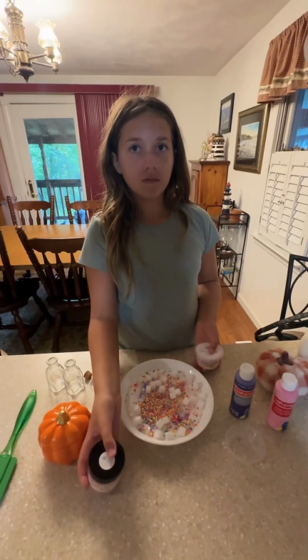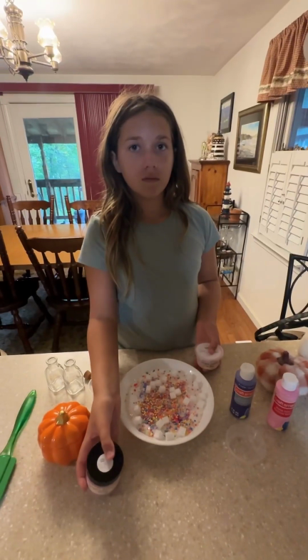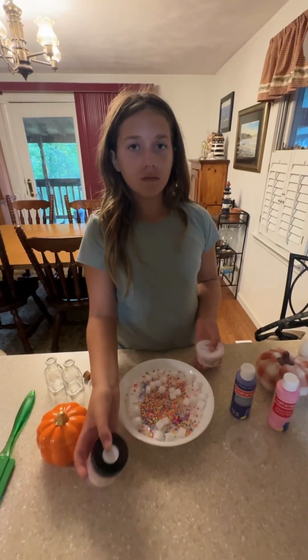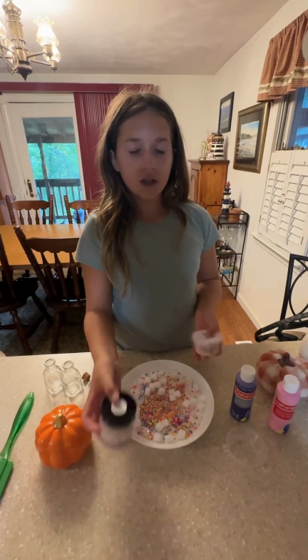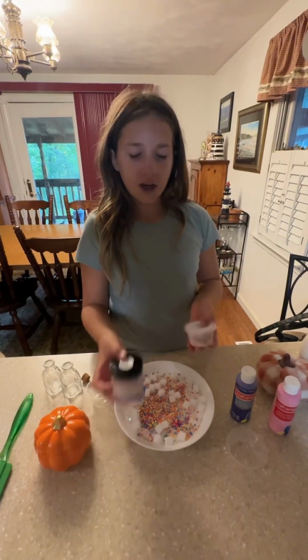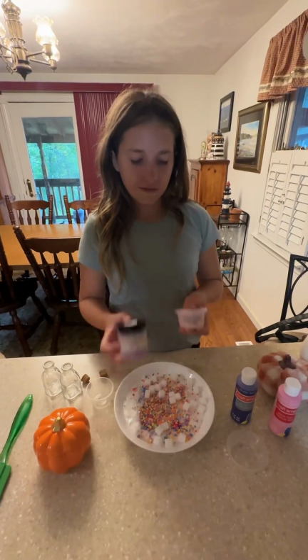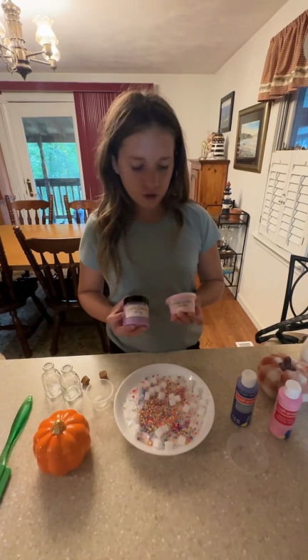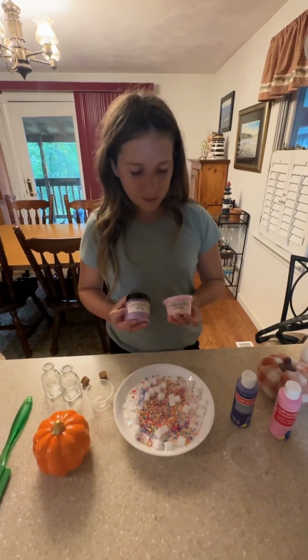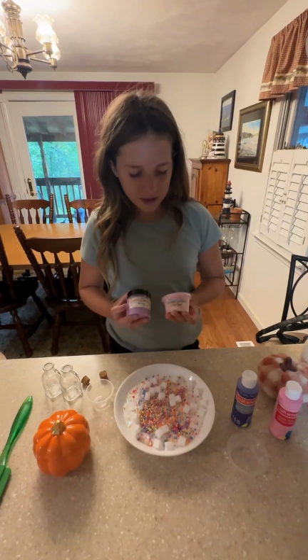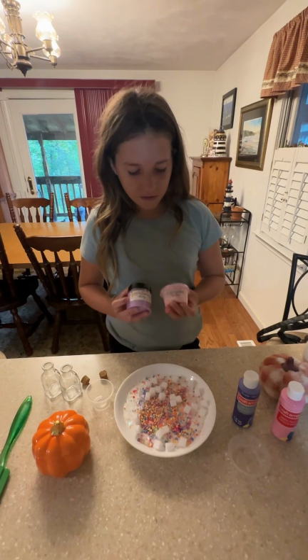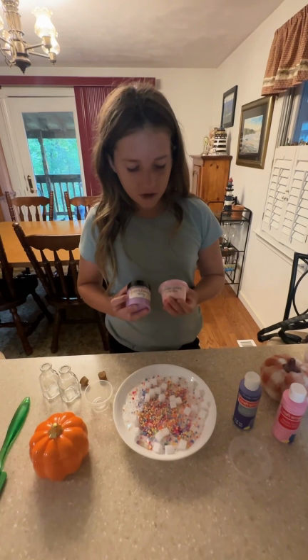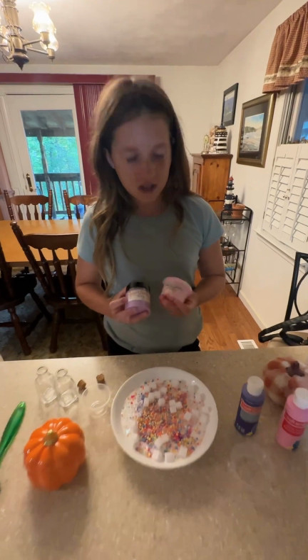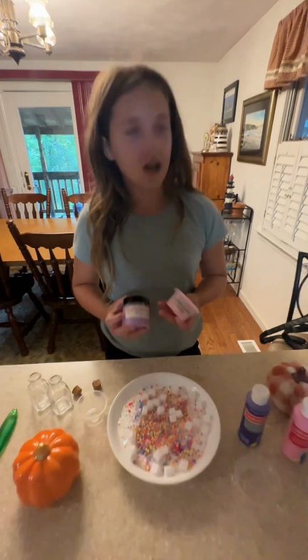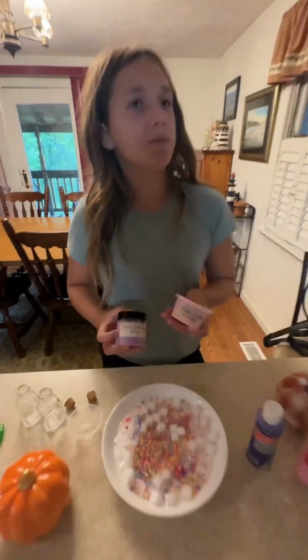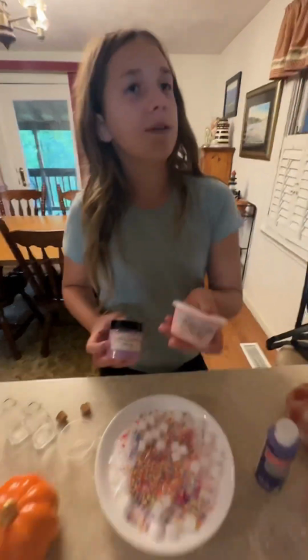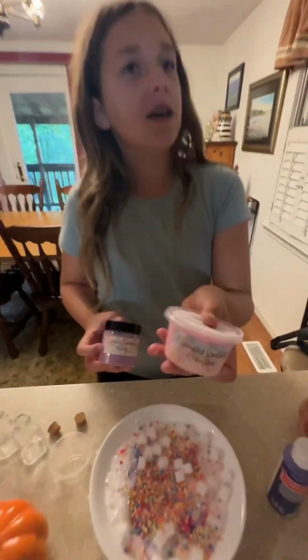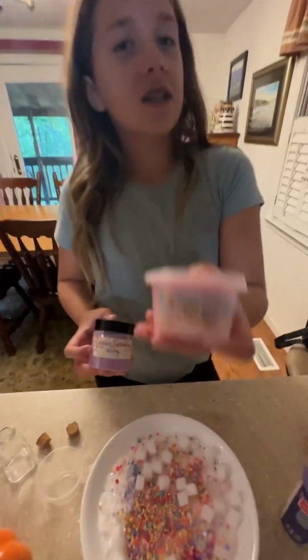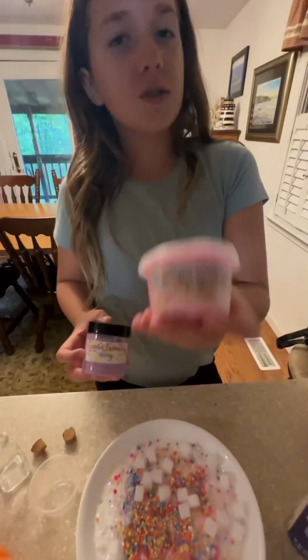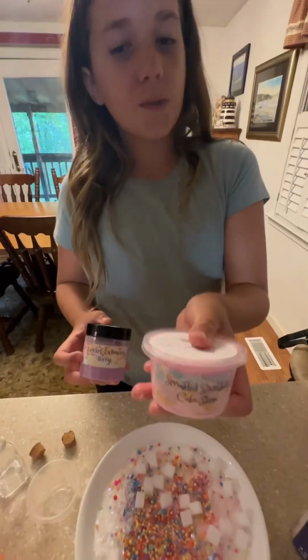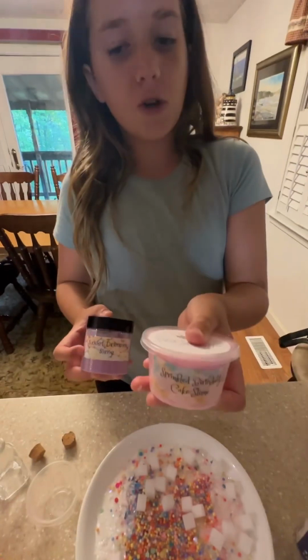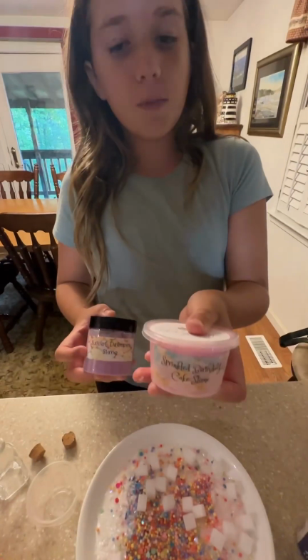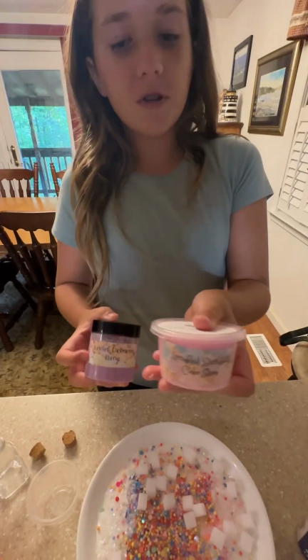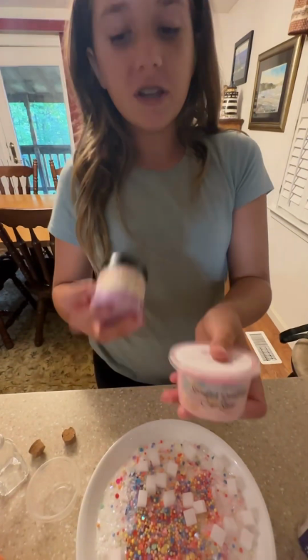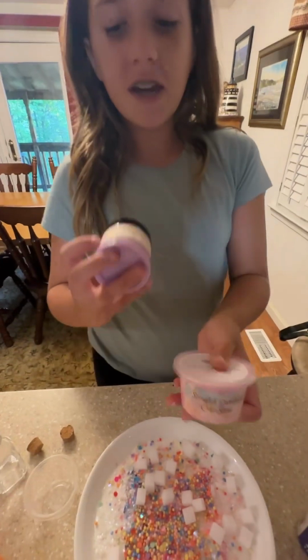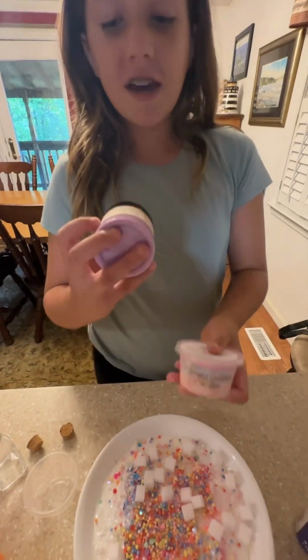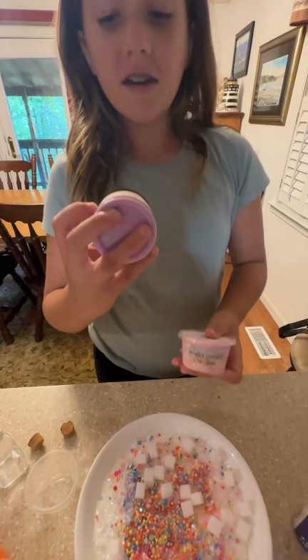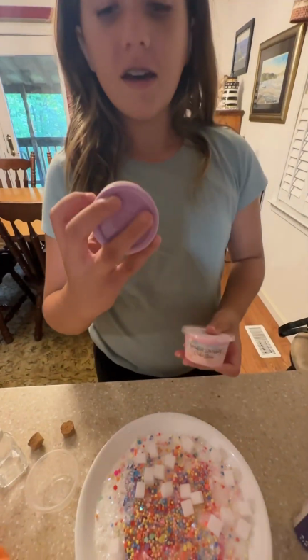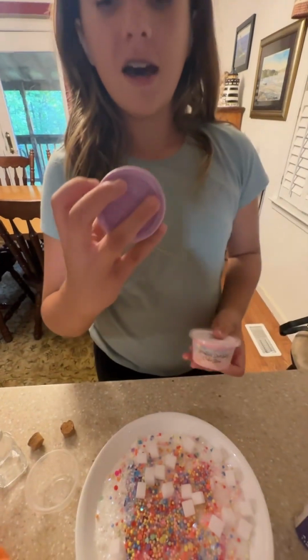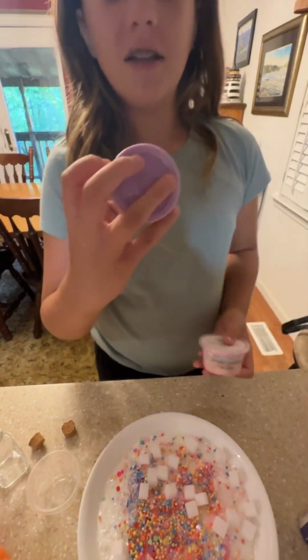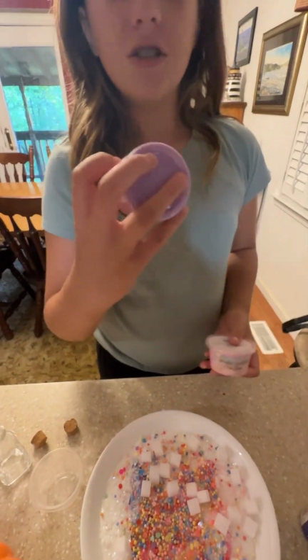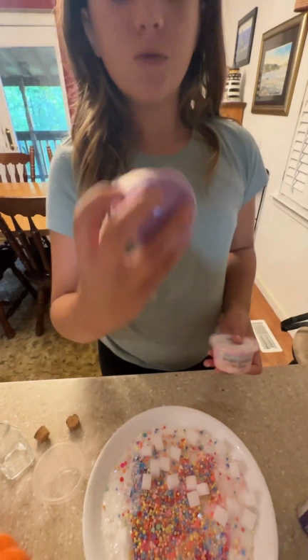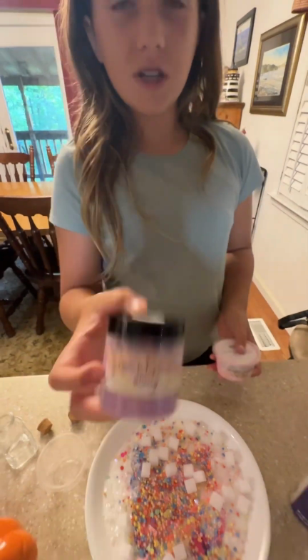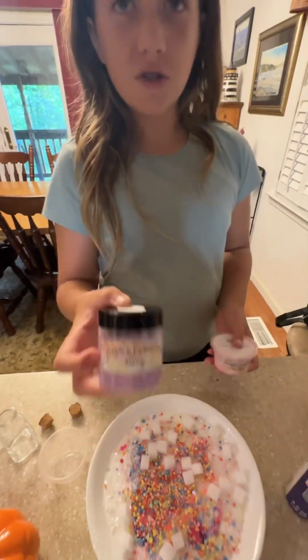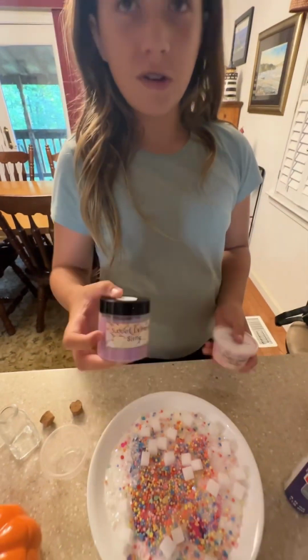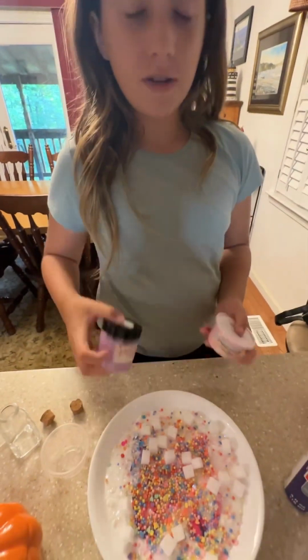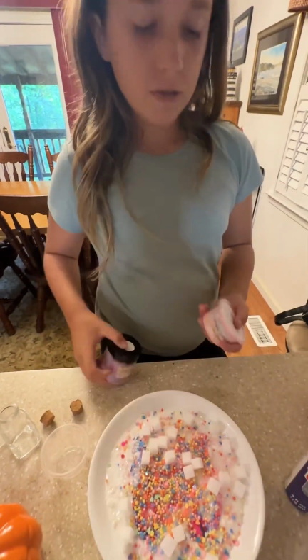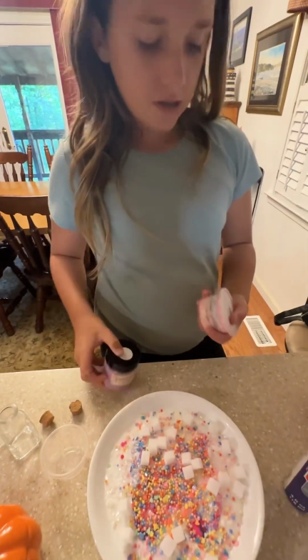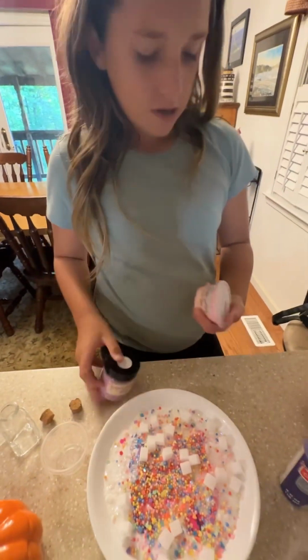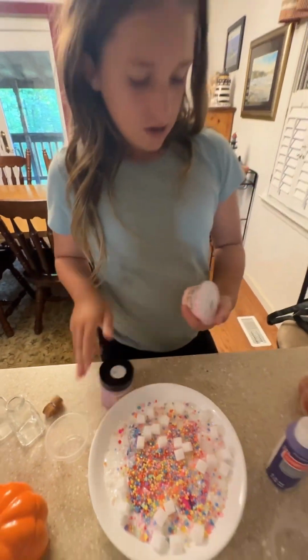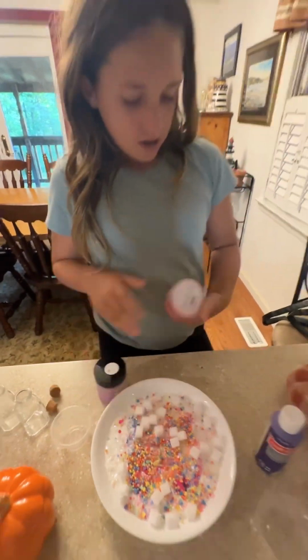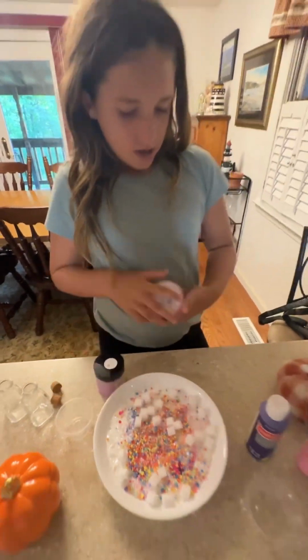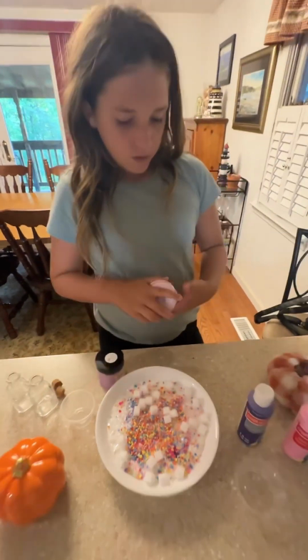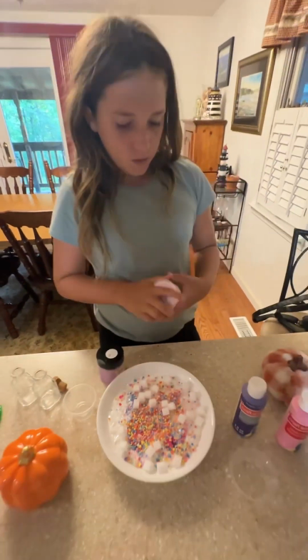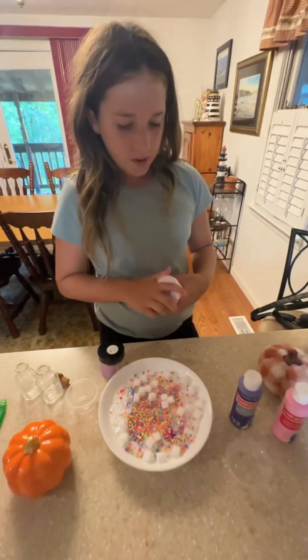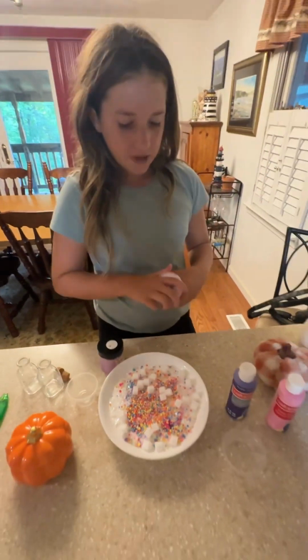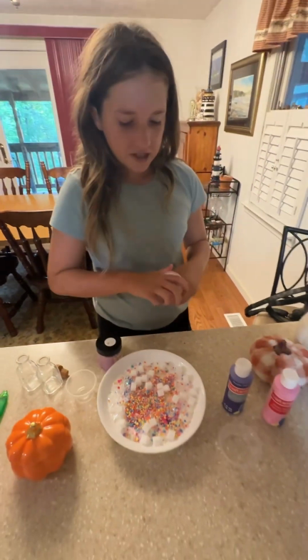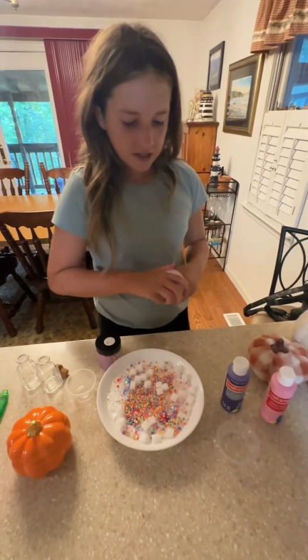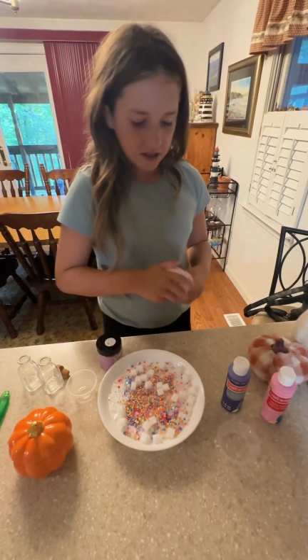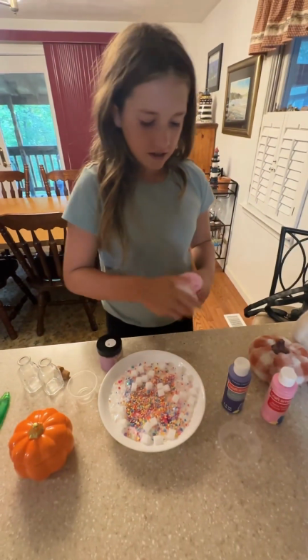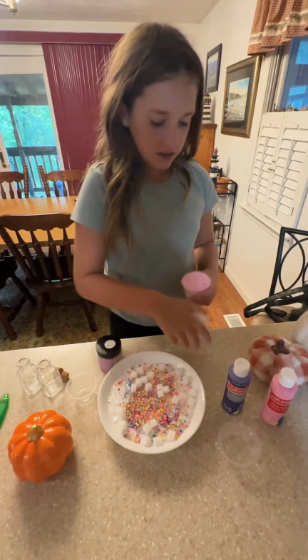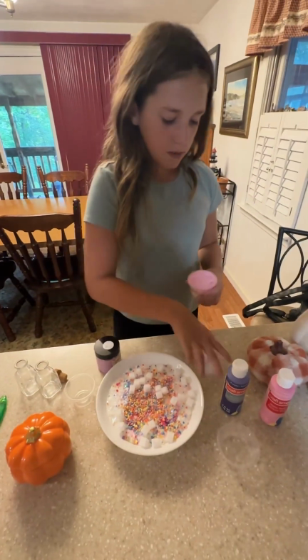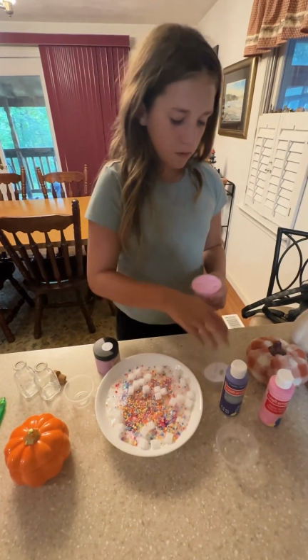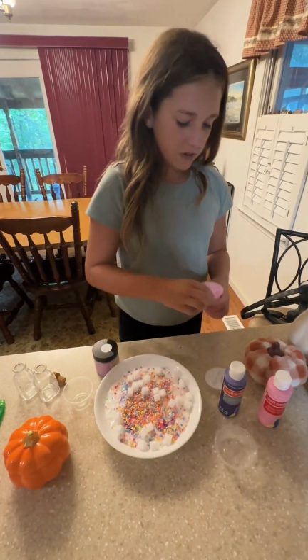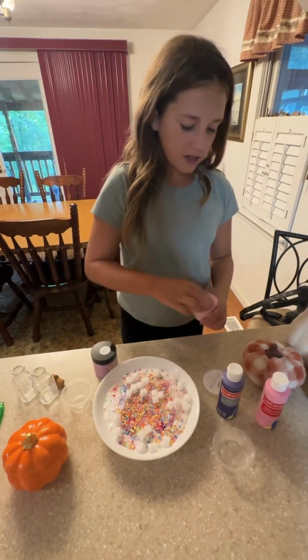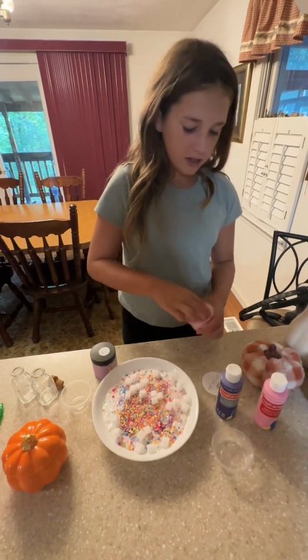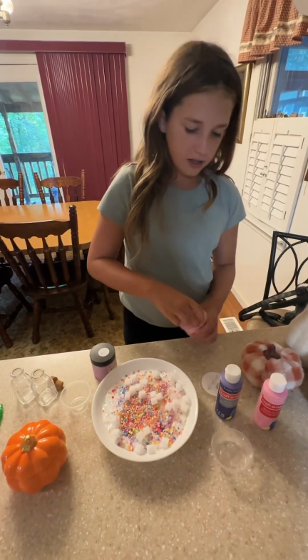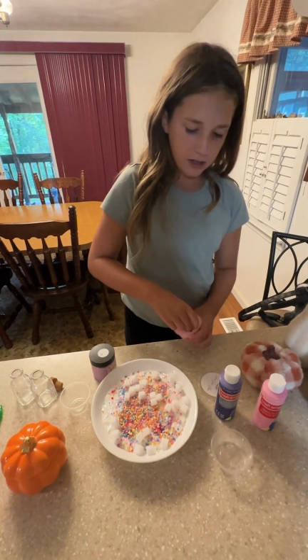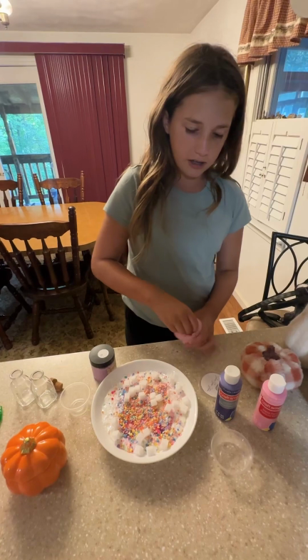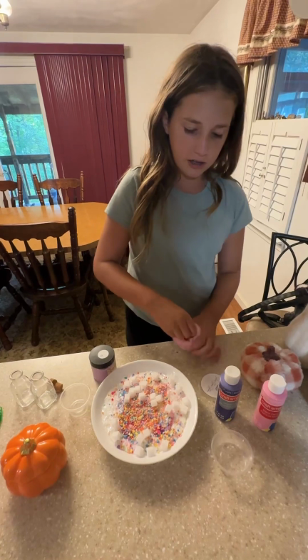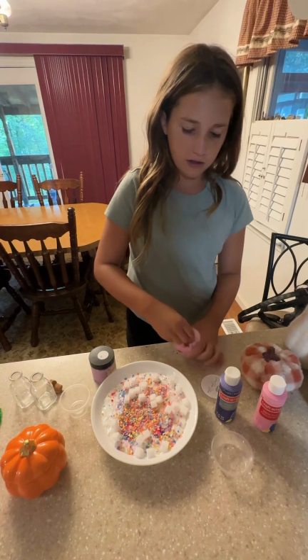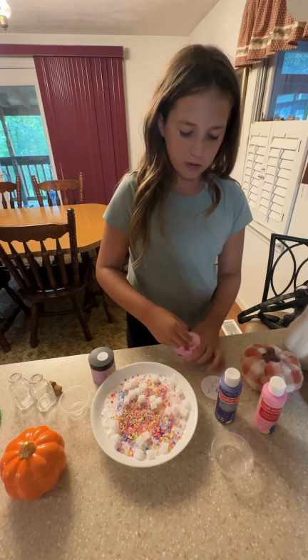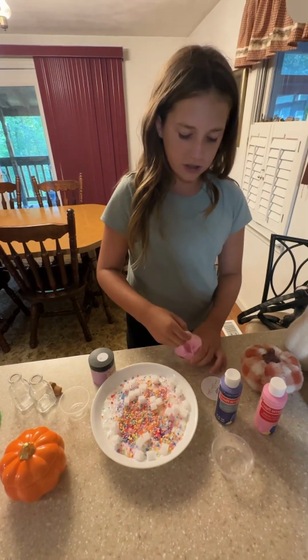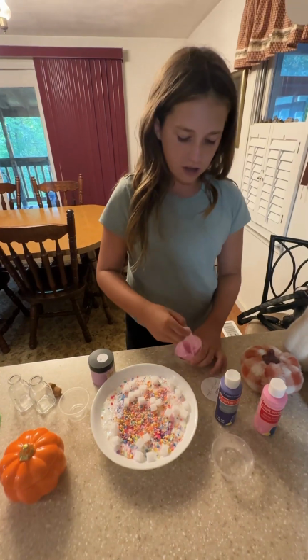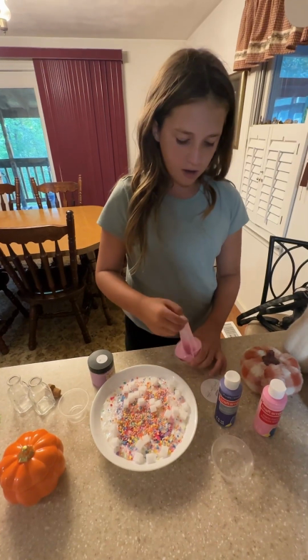Add two bits of our slime — sprinkle birthday cake and sweet dreams — and we'll be mixing some of it into the slime.